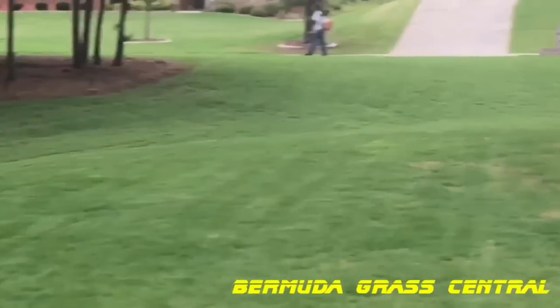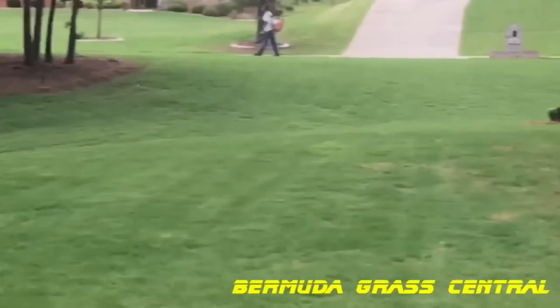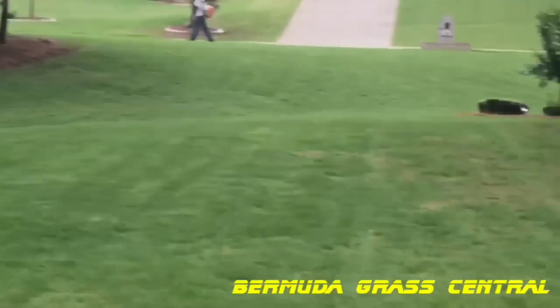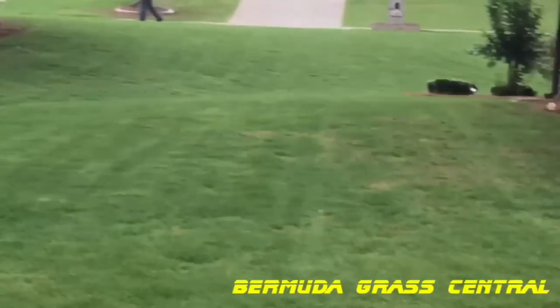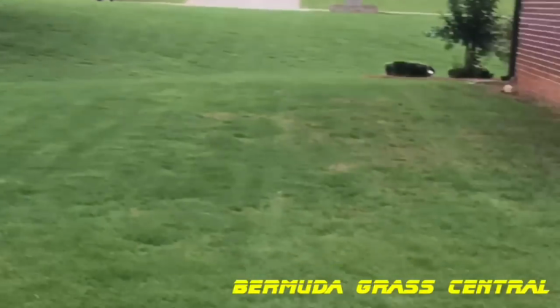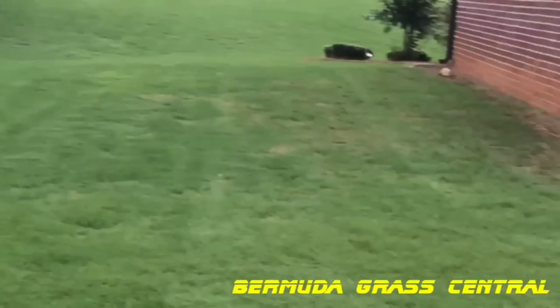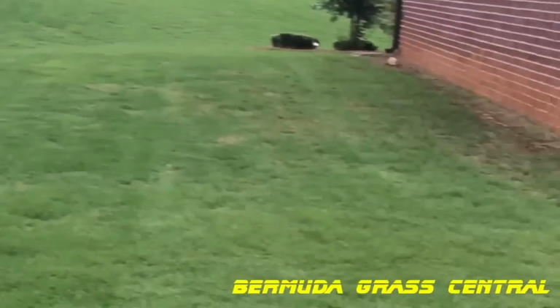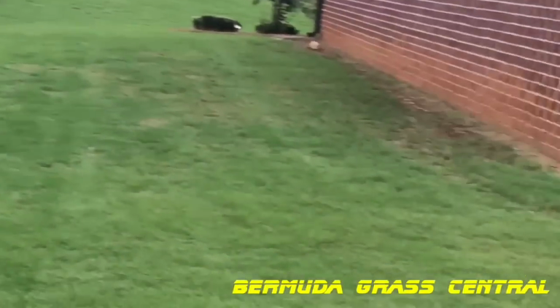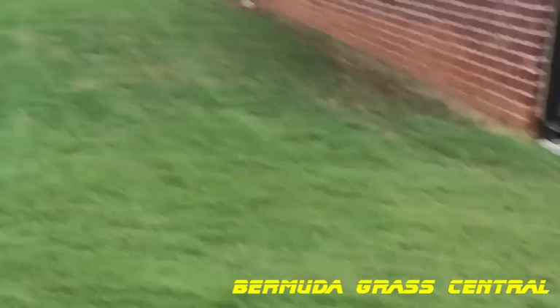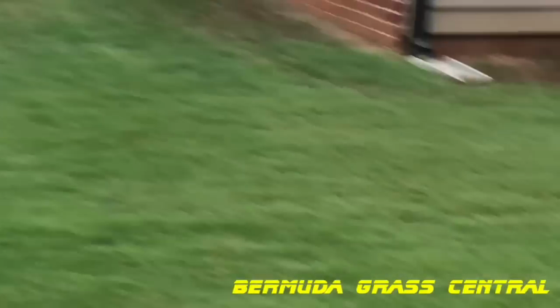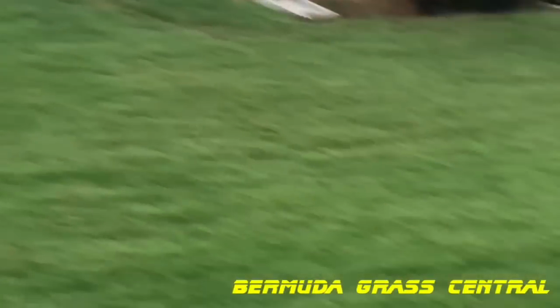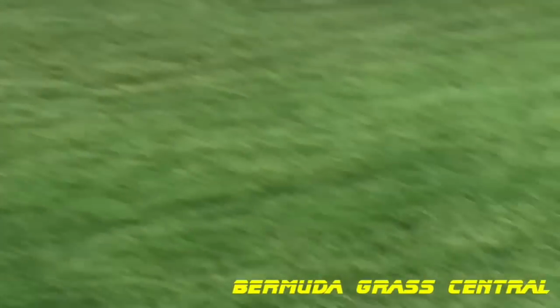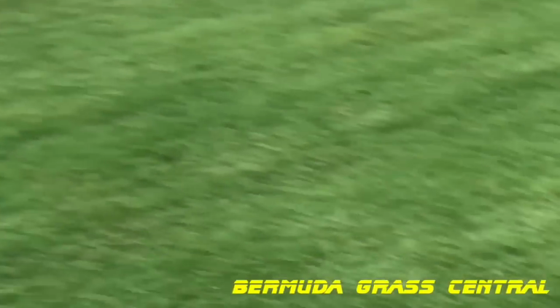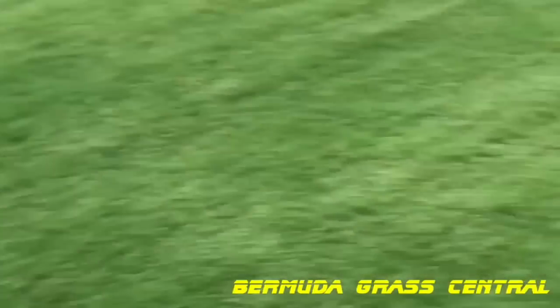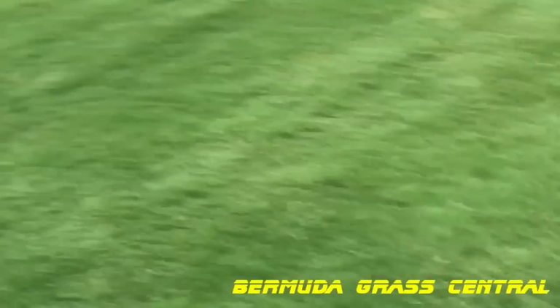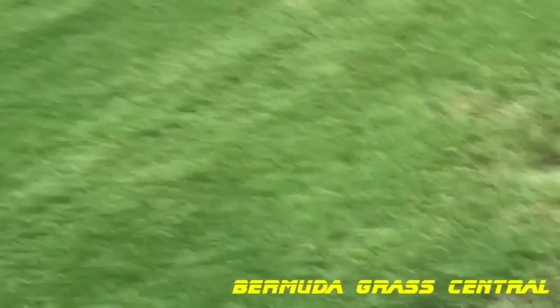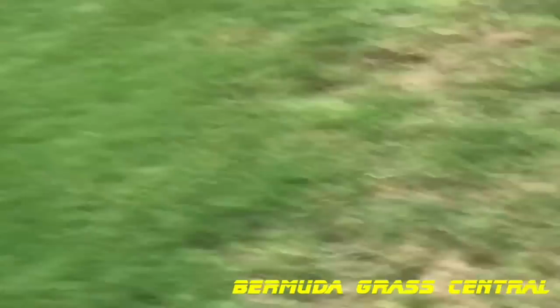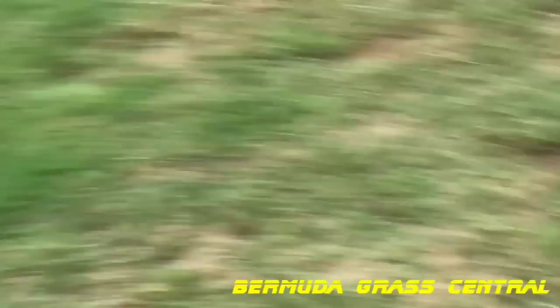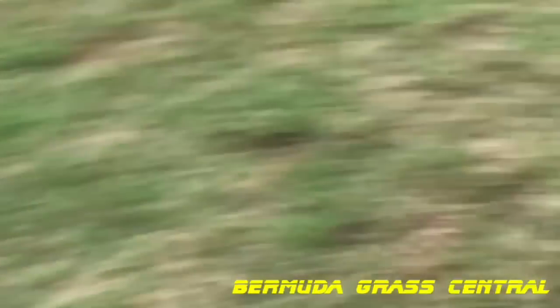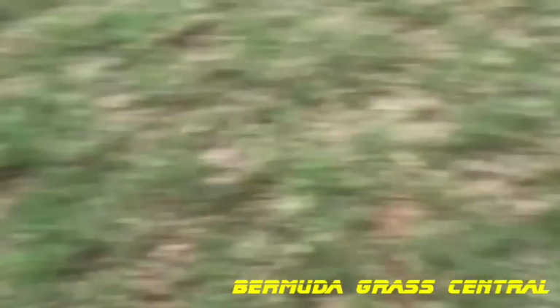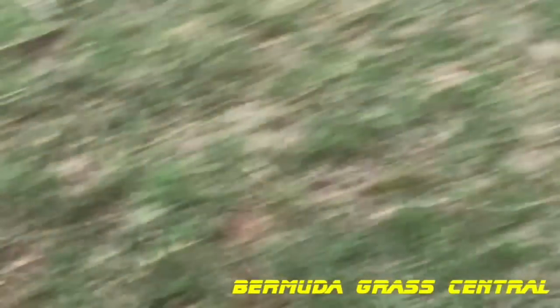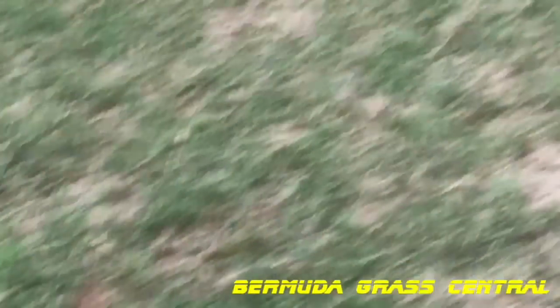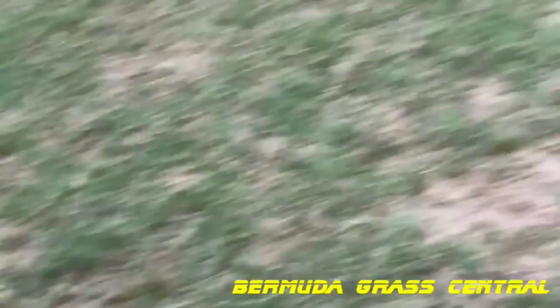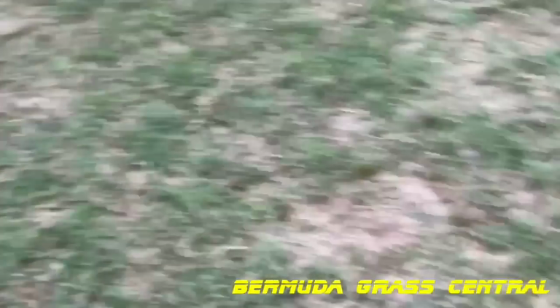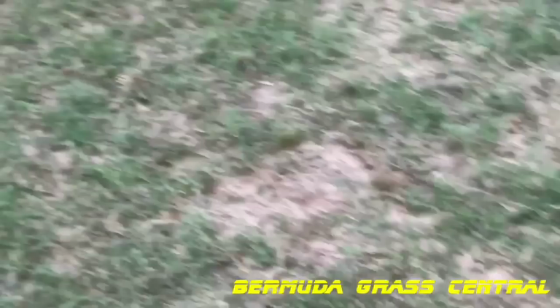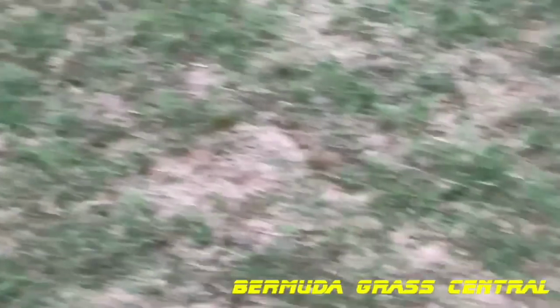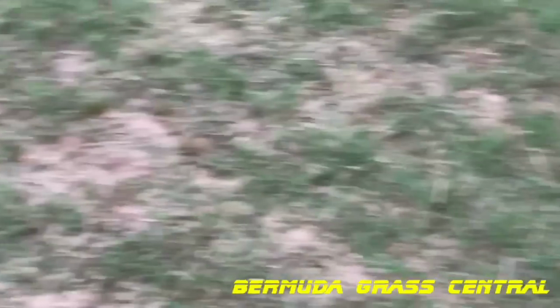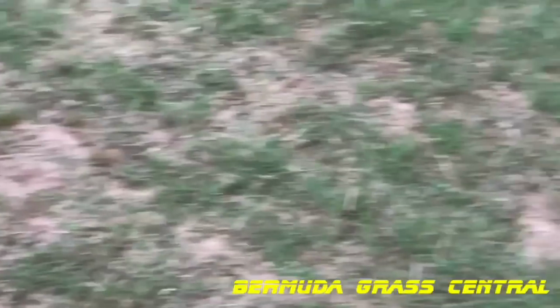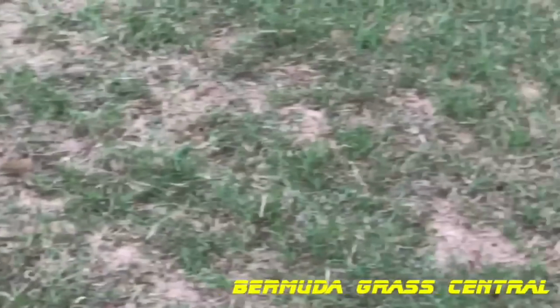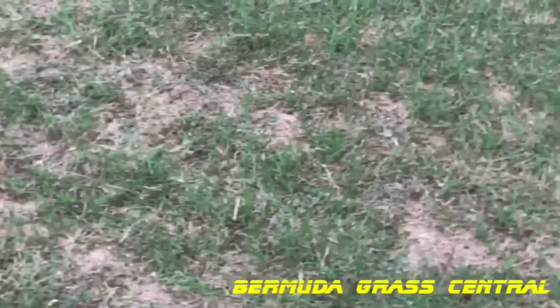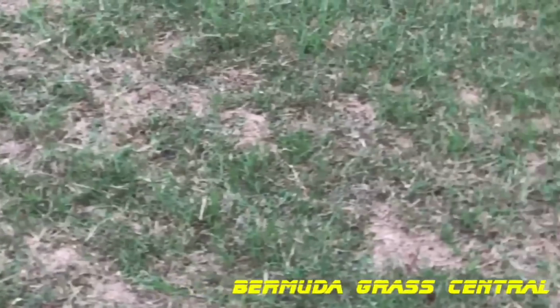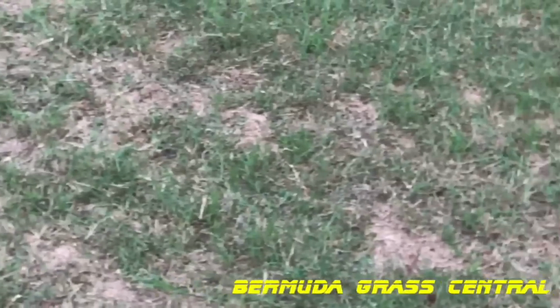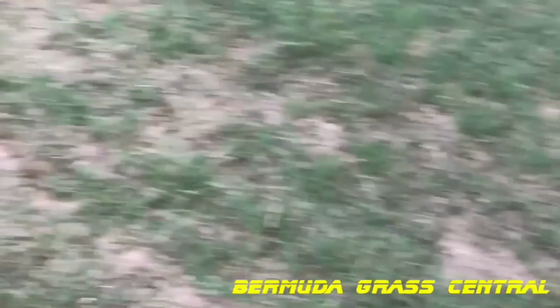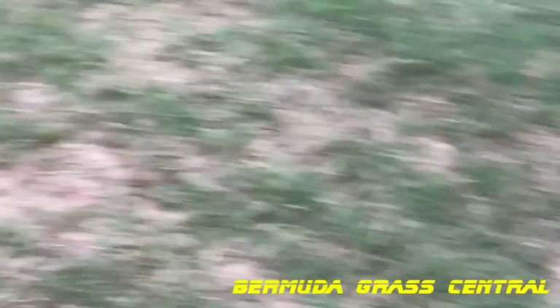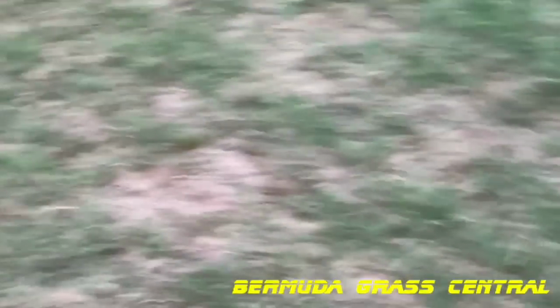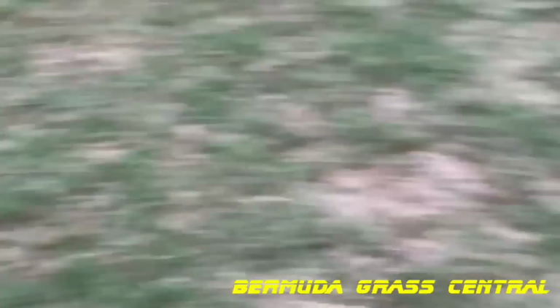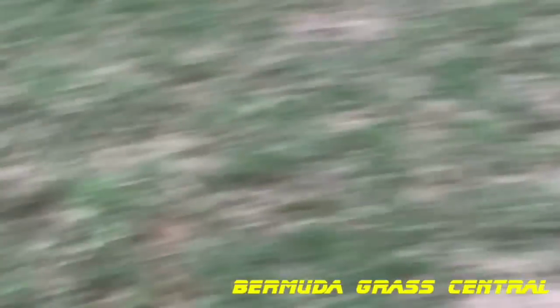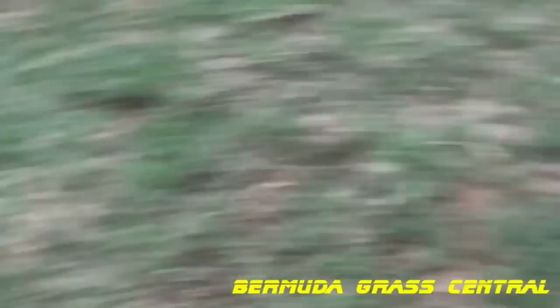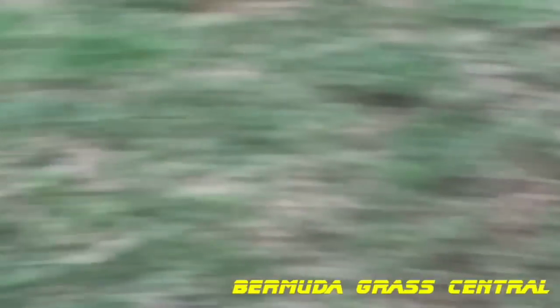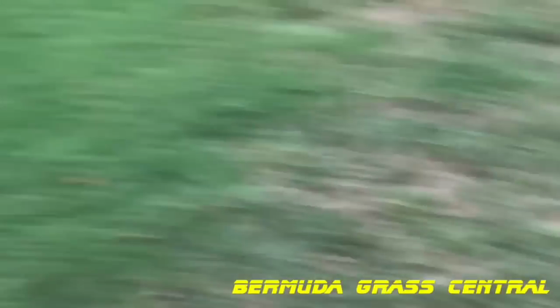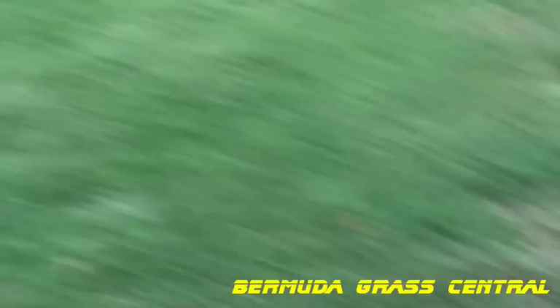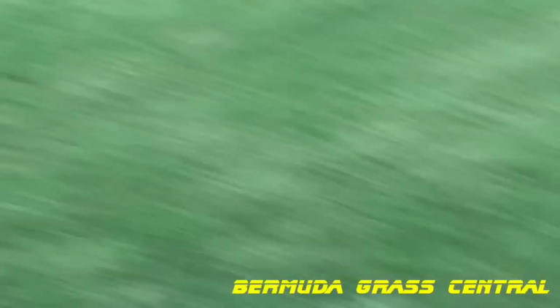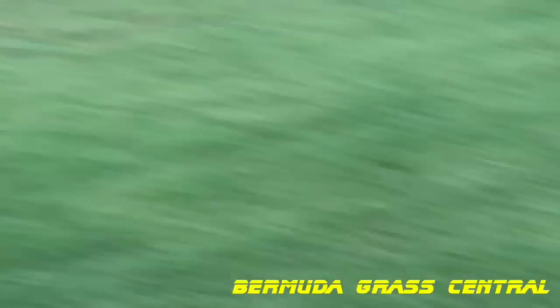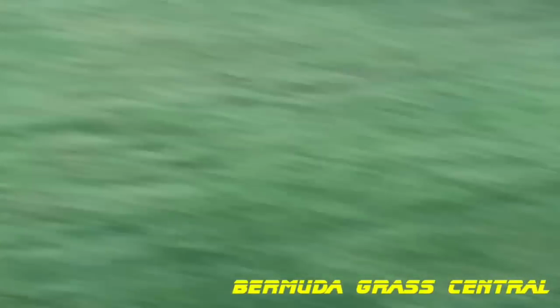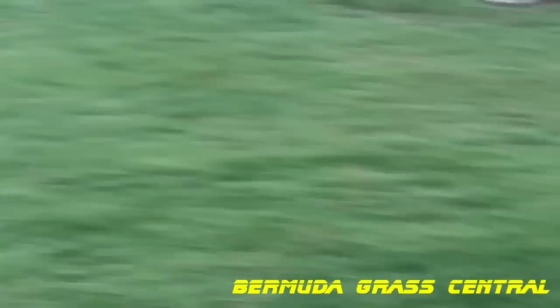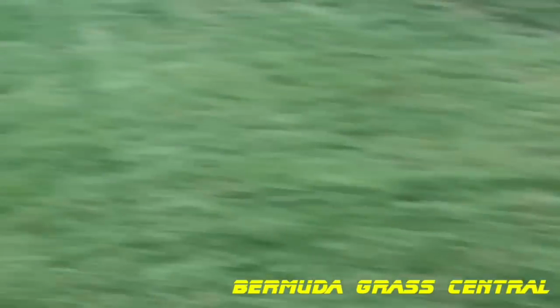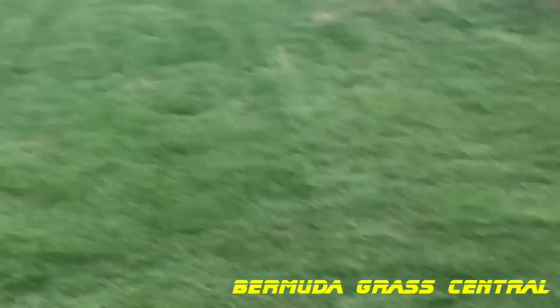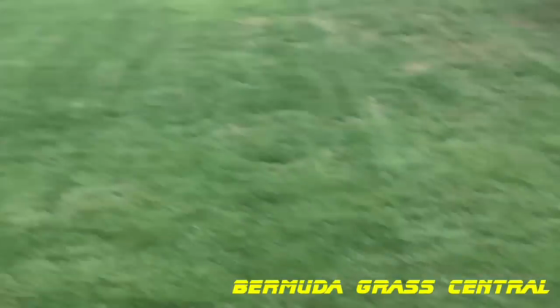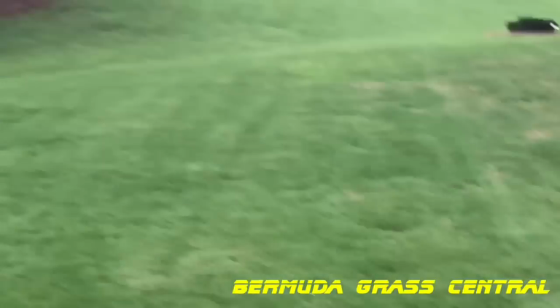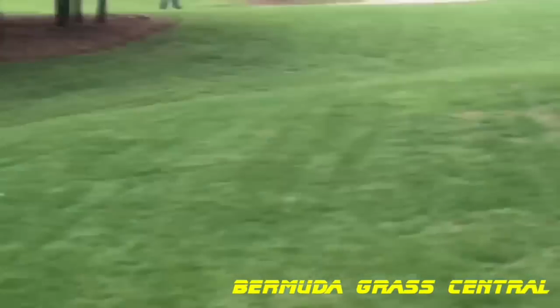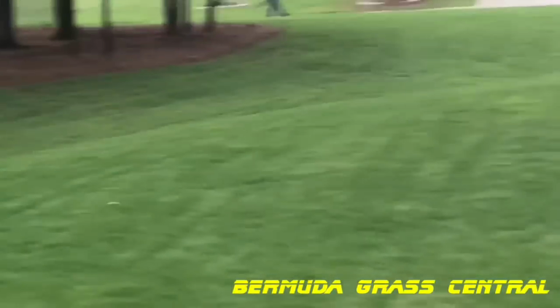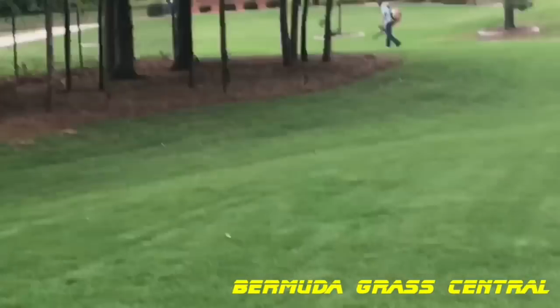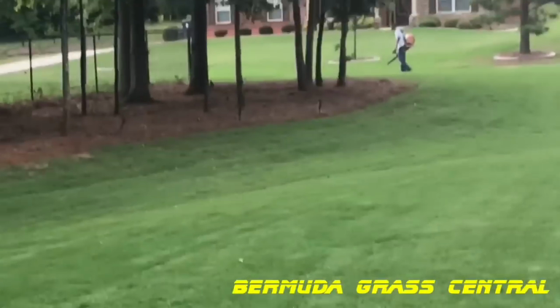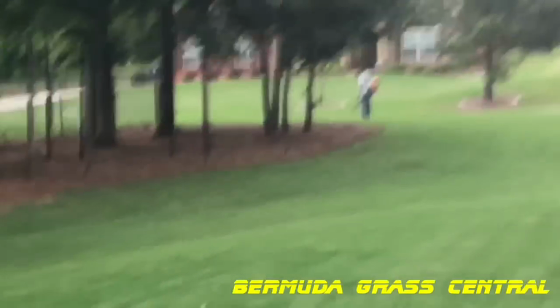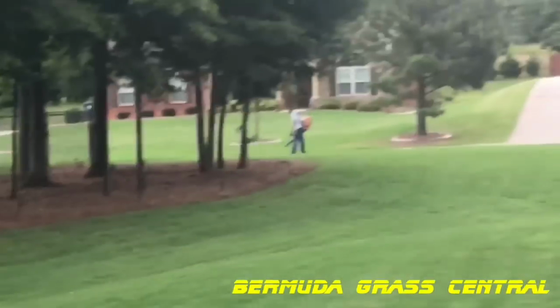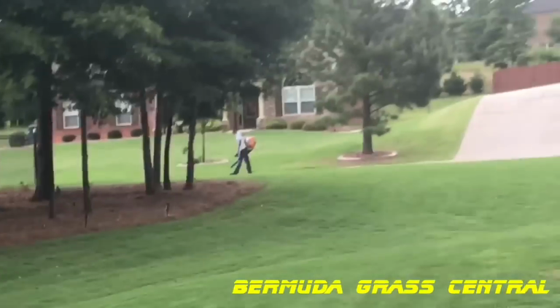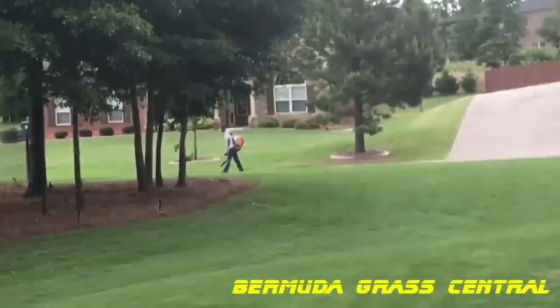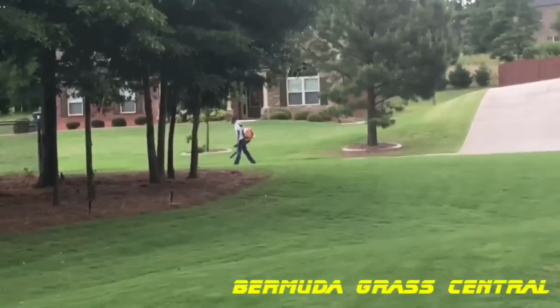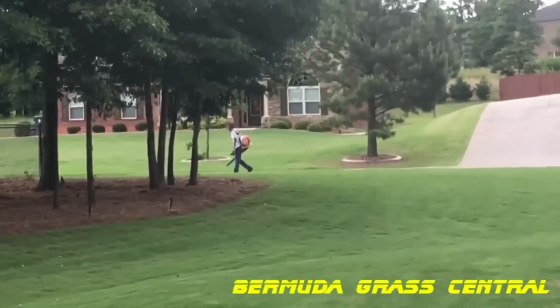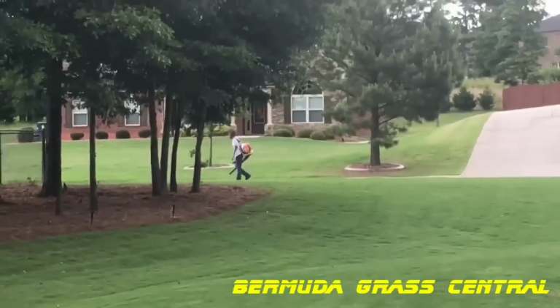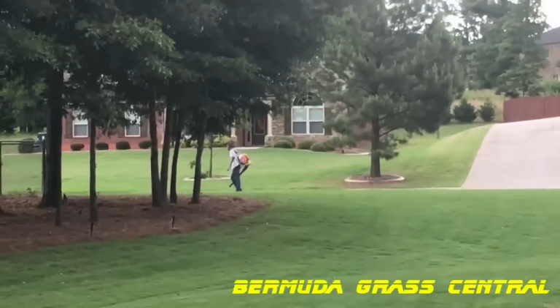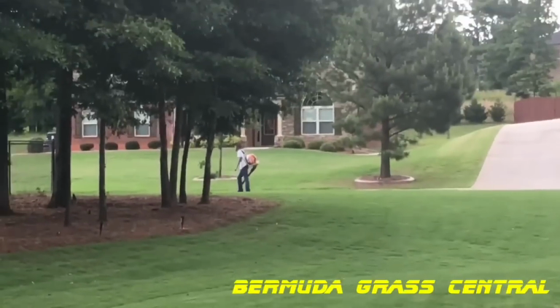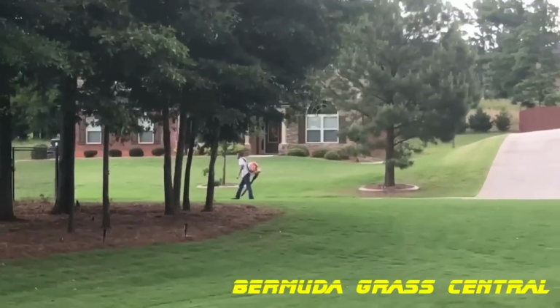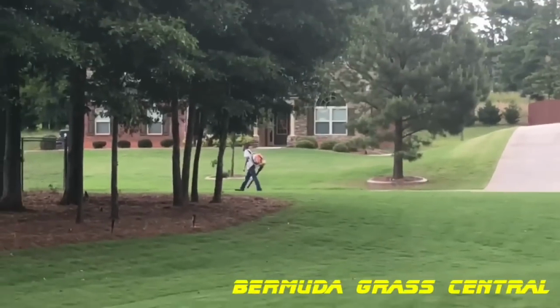Just remember you're tuned into Bermuda Grass Central with BYD. This is Michael Bowman and I will talk to you soon.